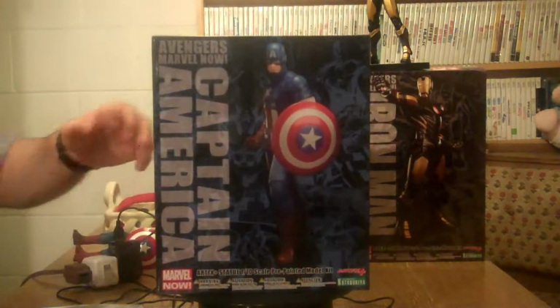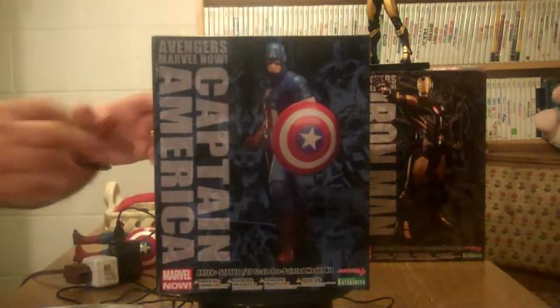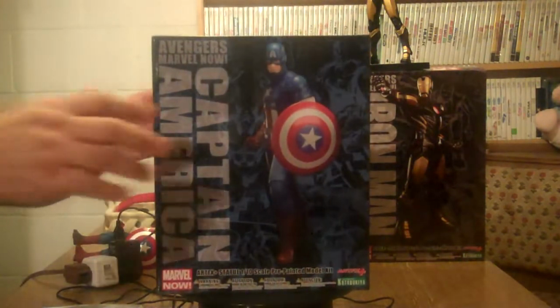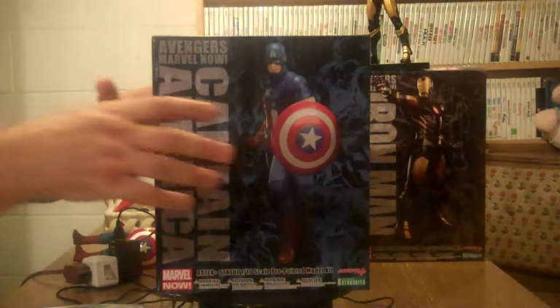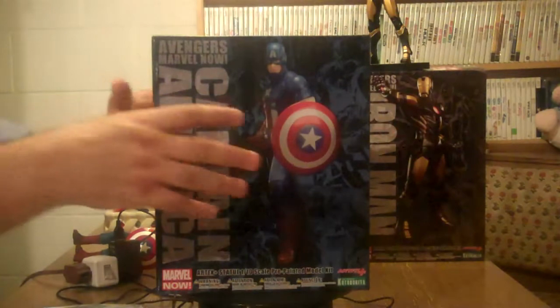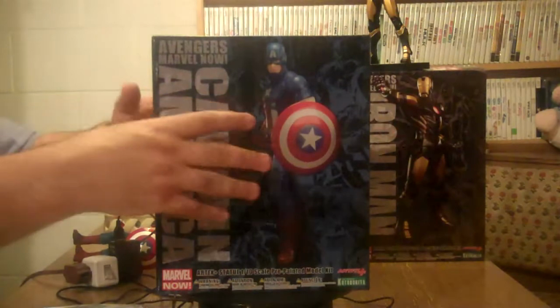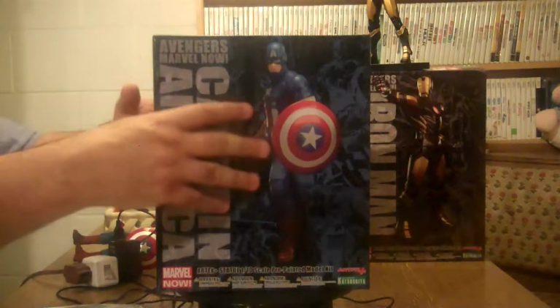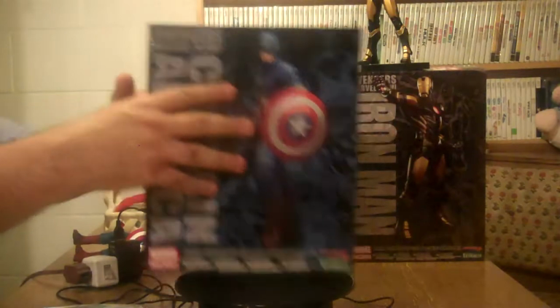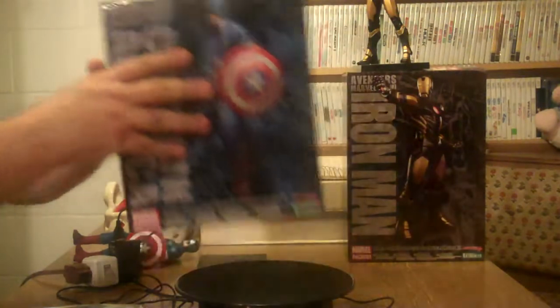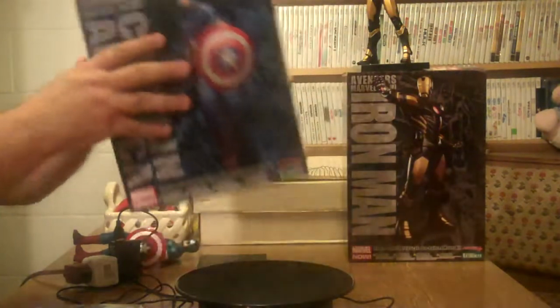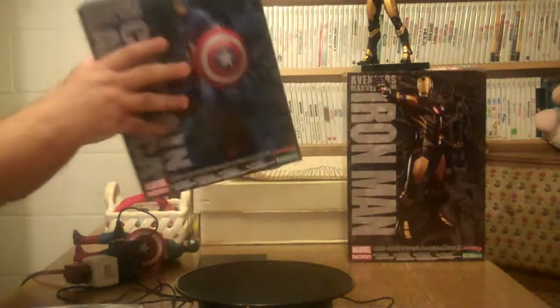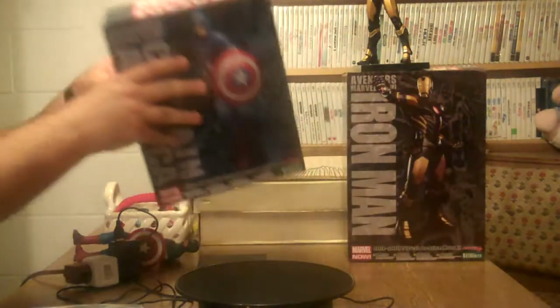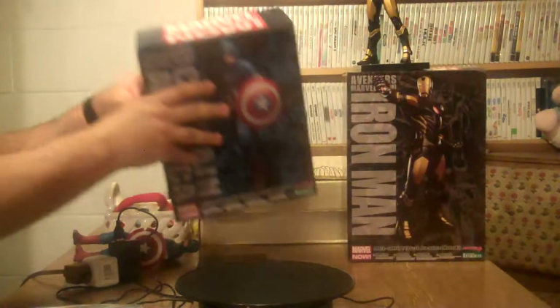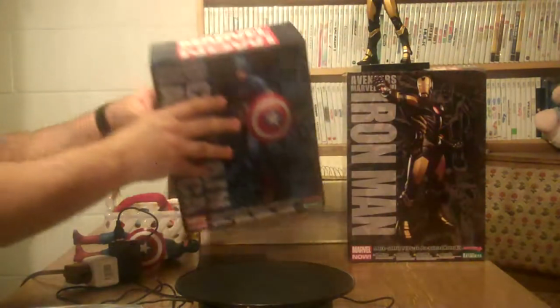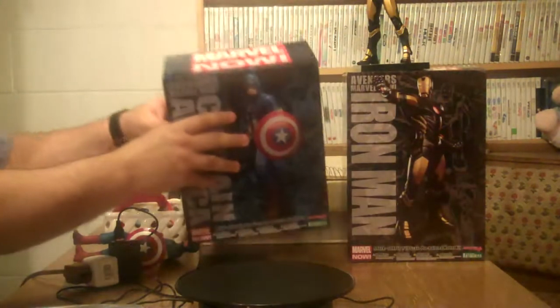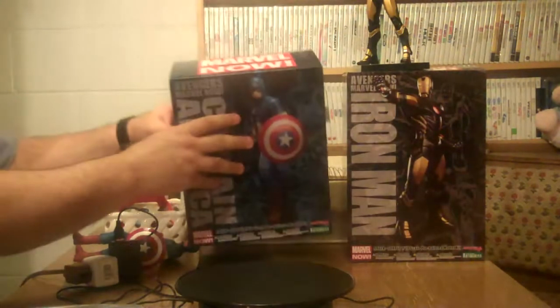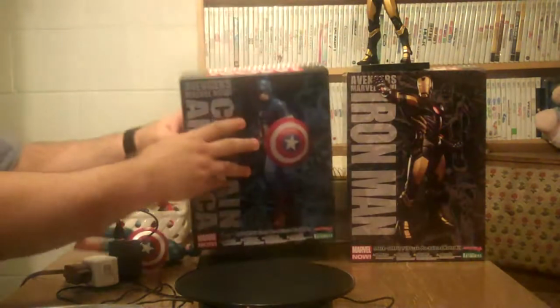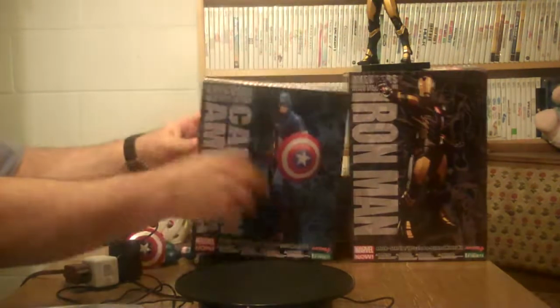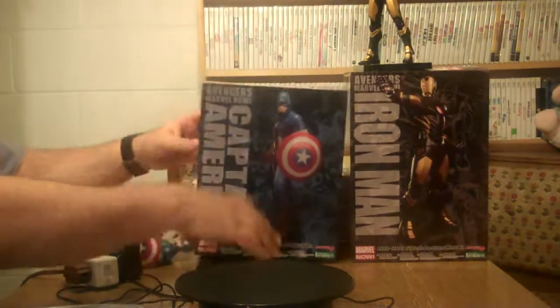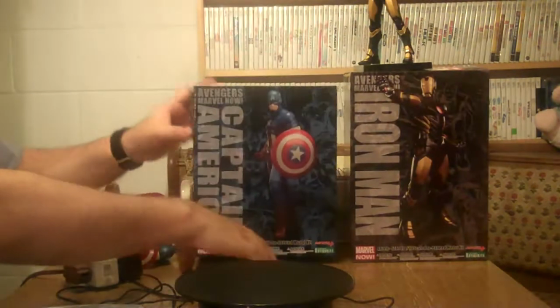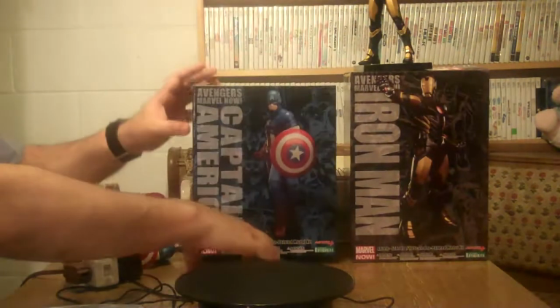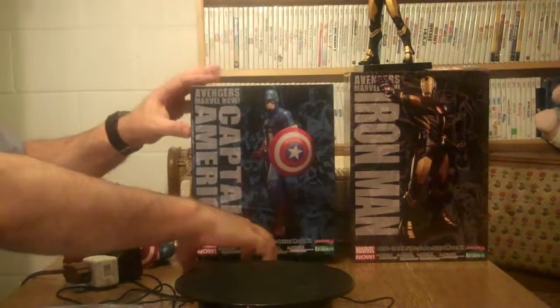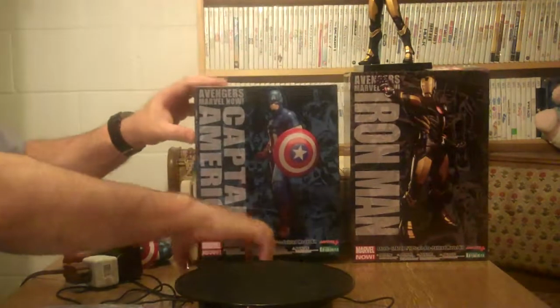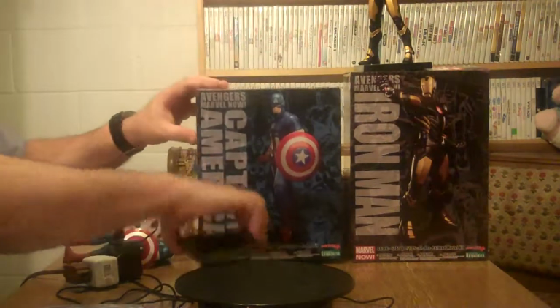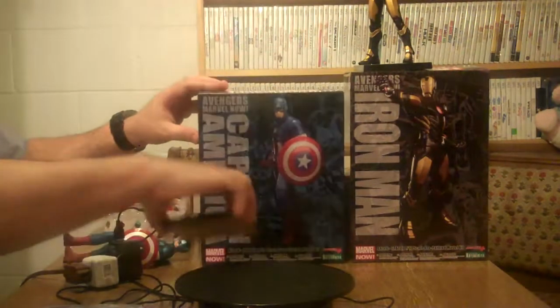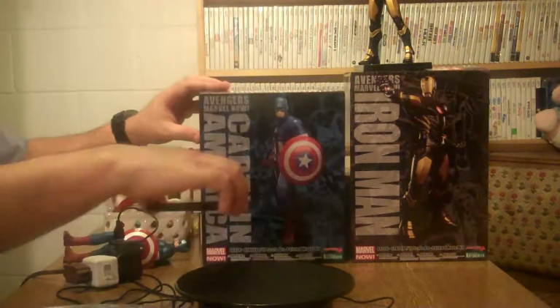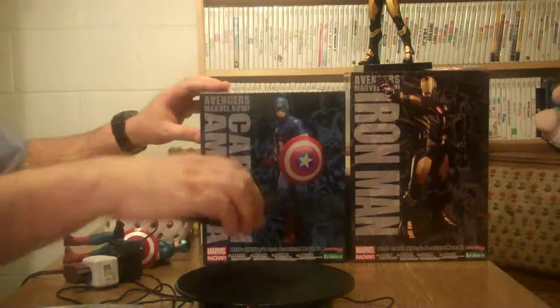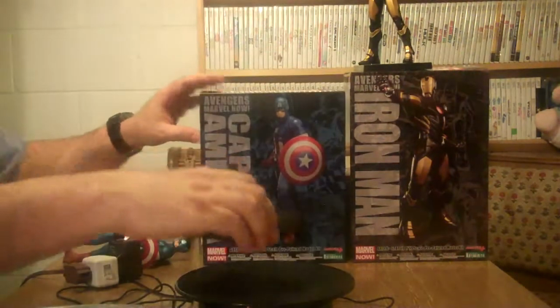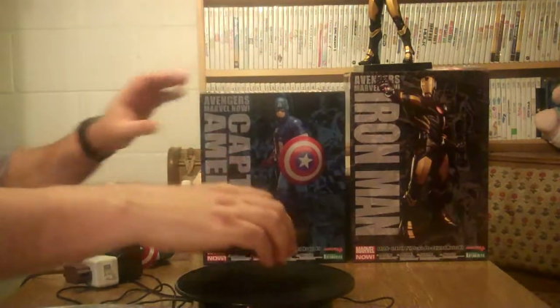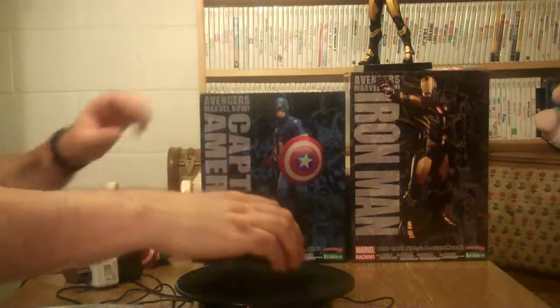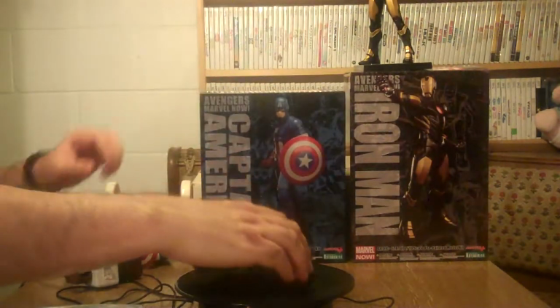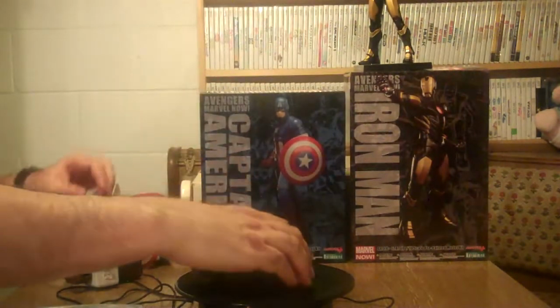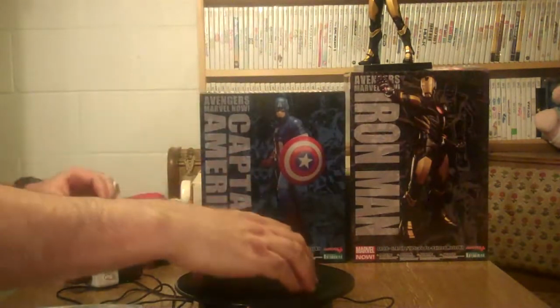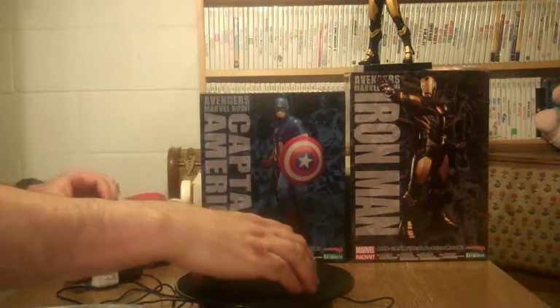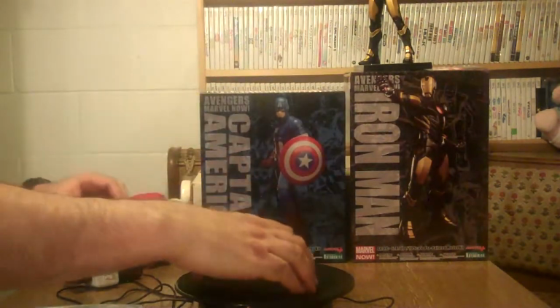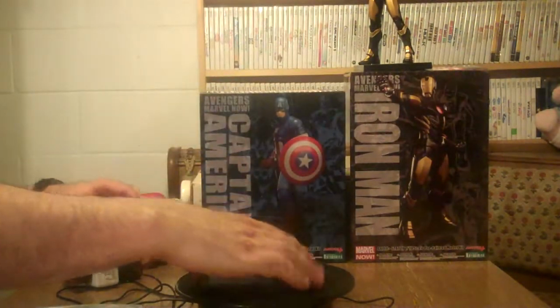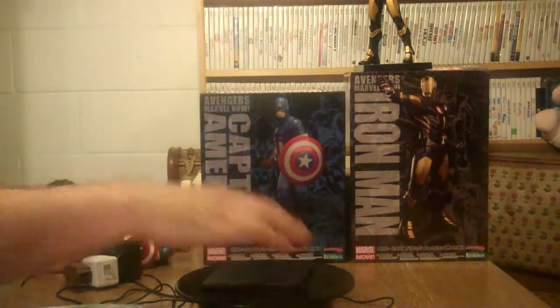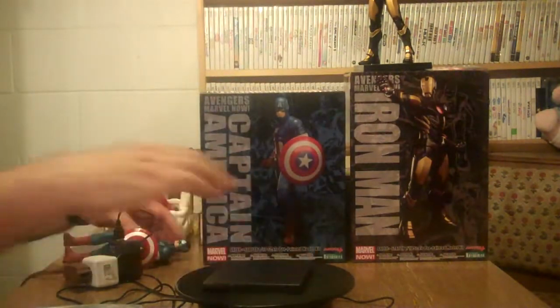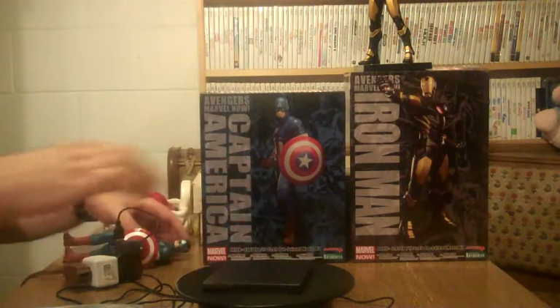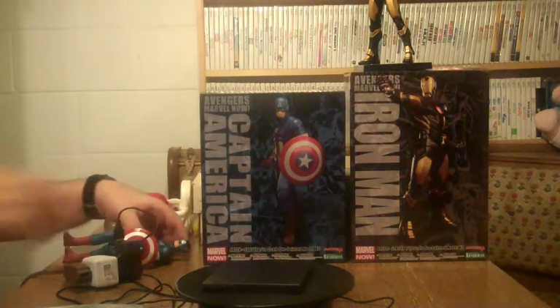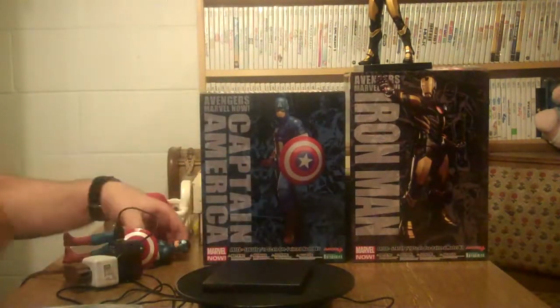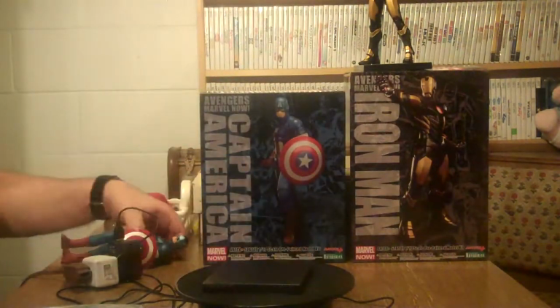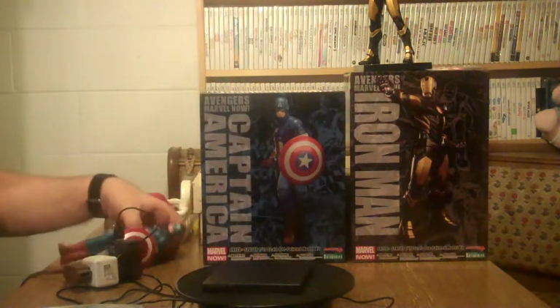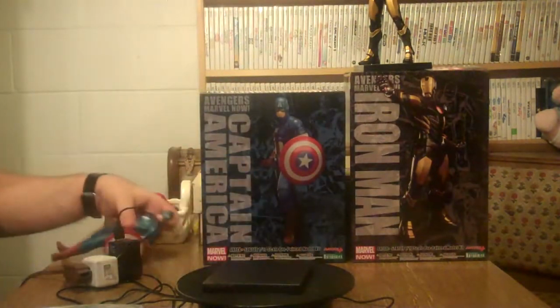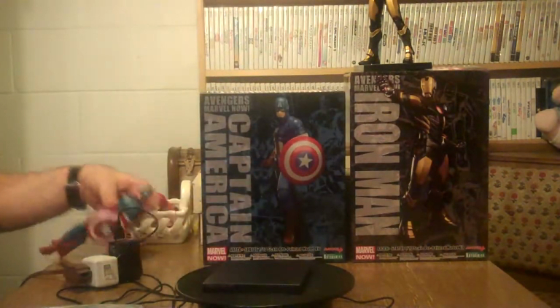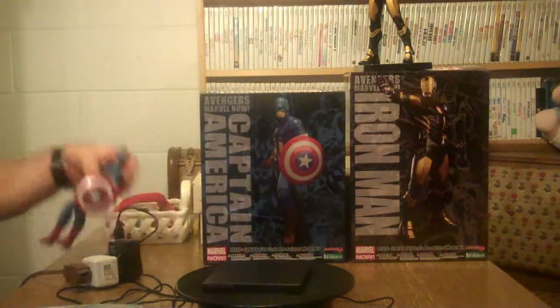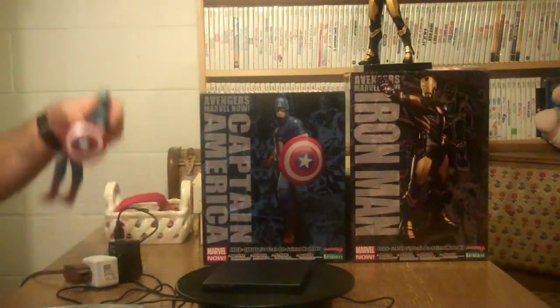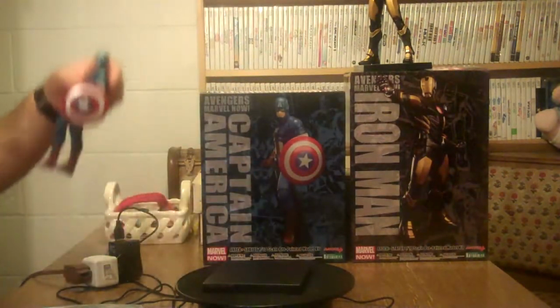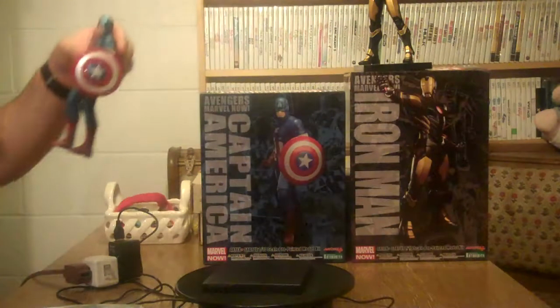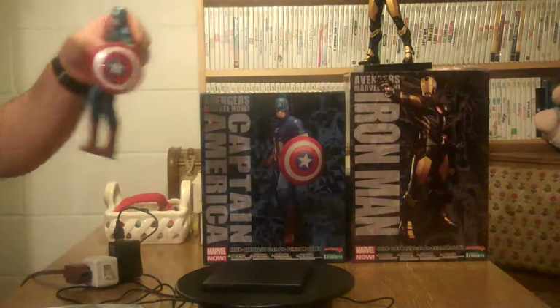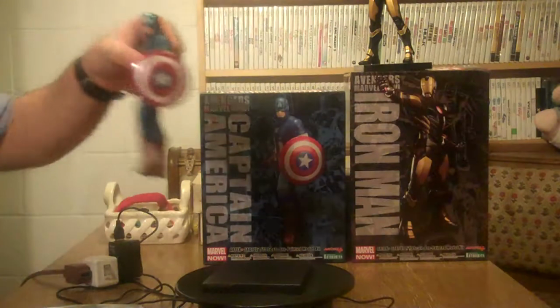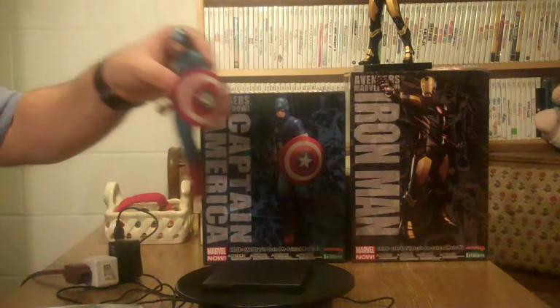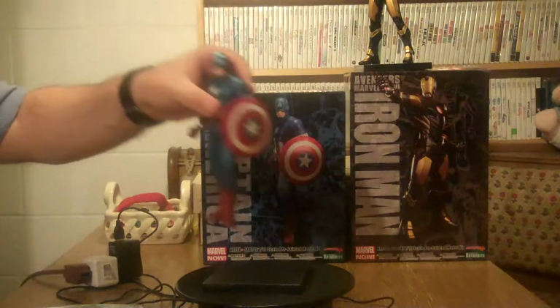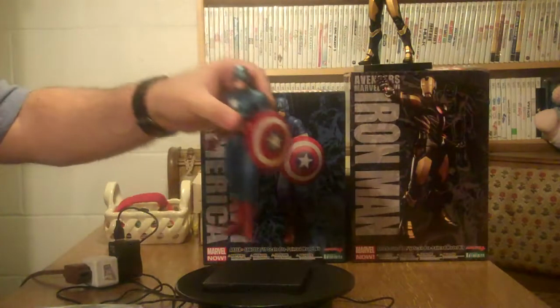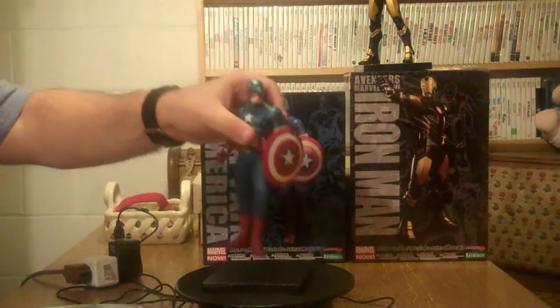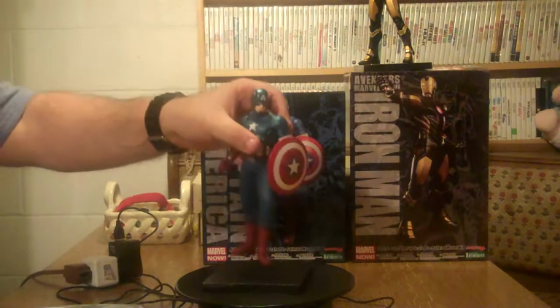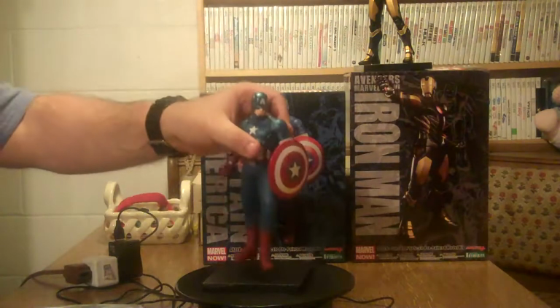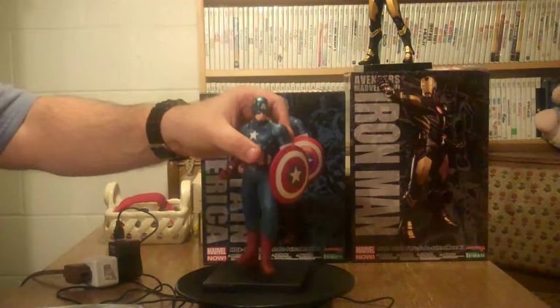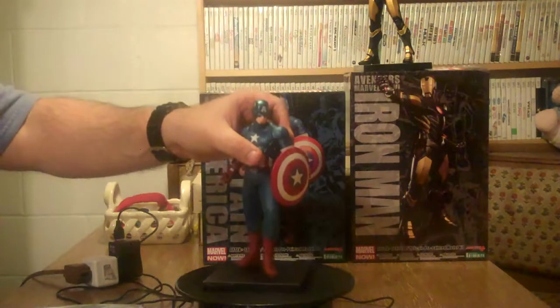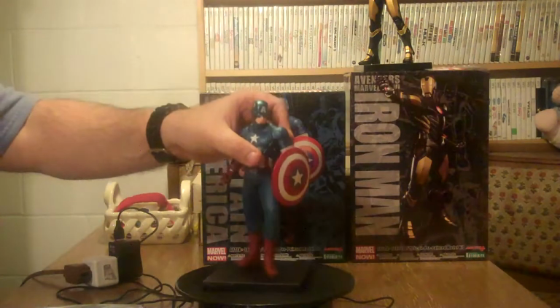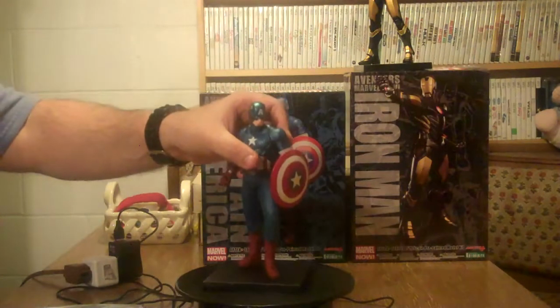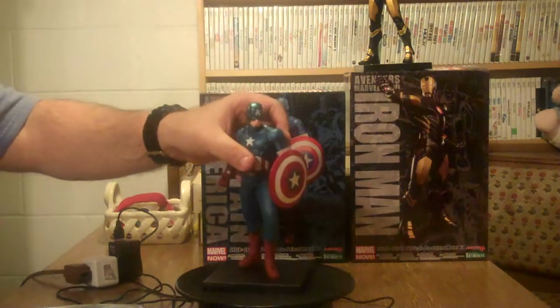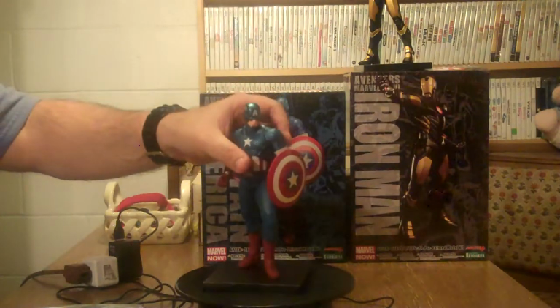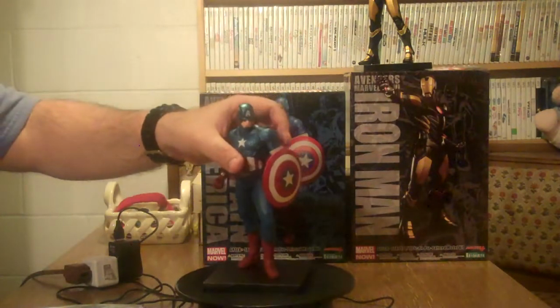Let me just put his box back here. Again, just like Iron Man, it has a magnetic base. He stands on it.